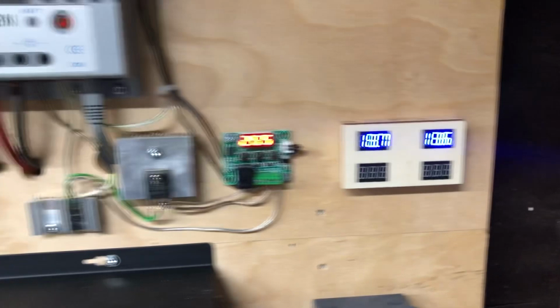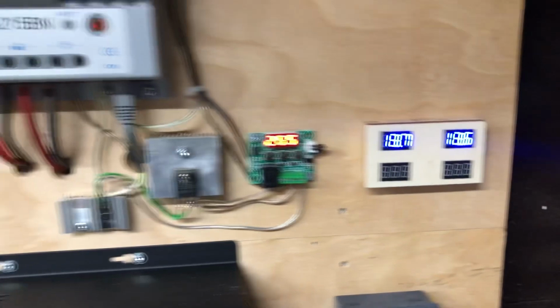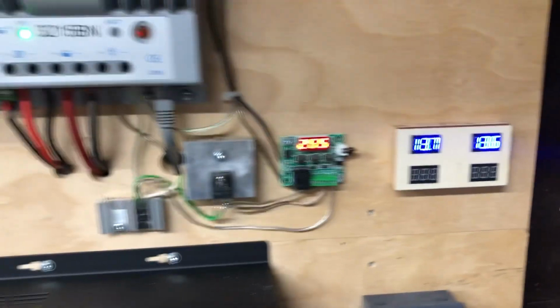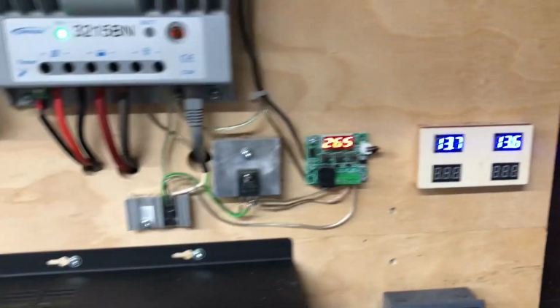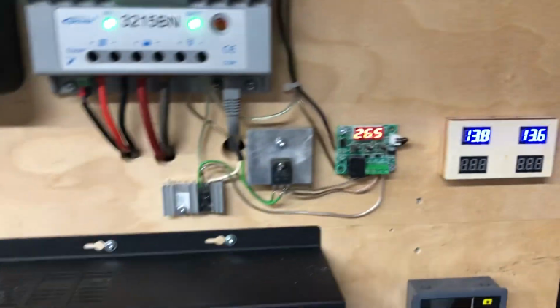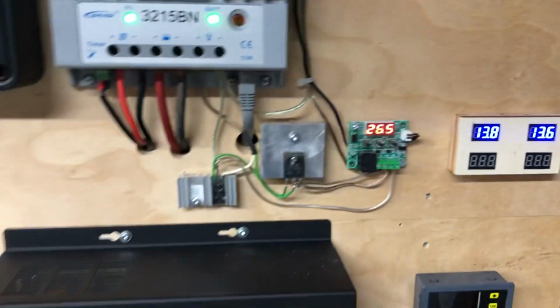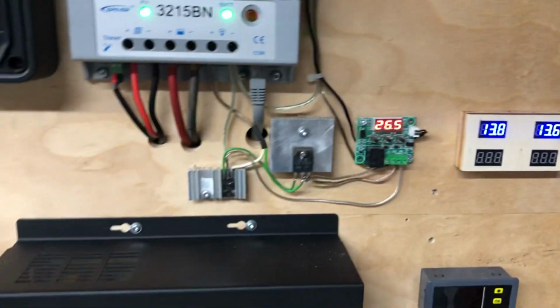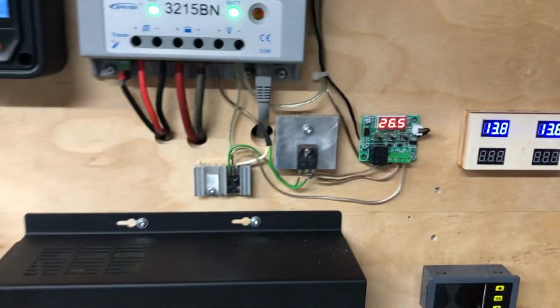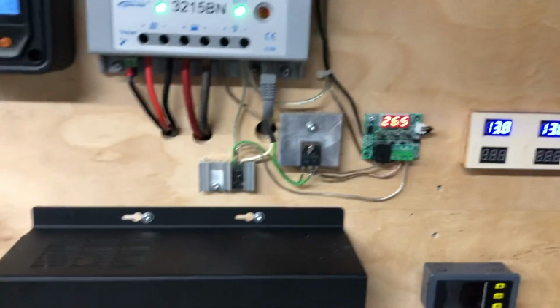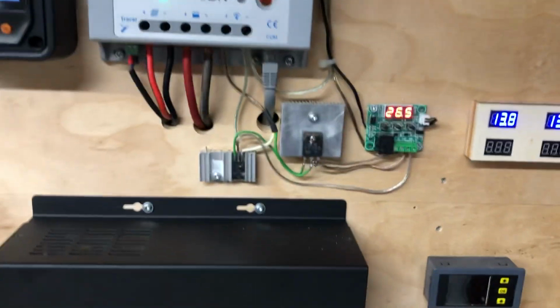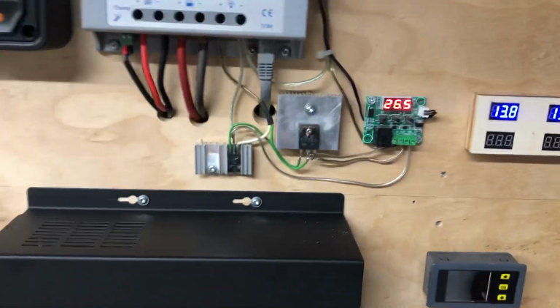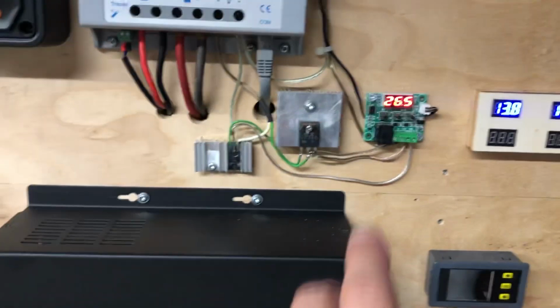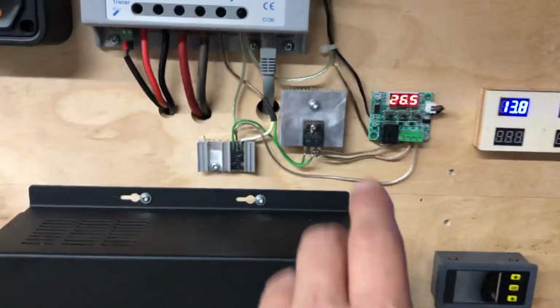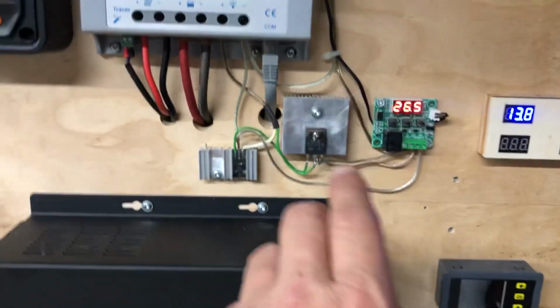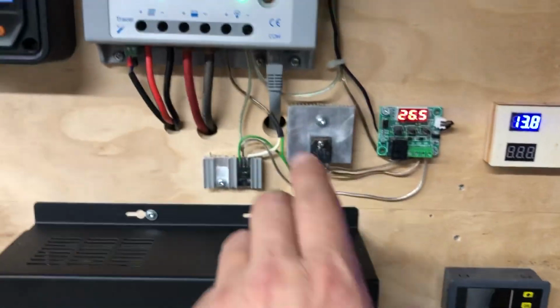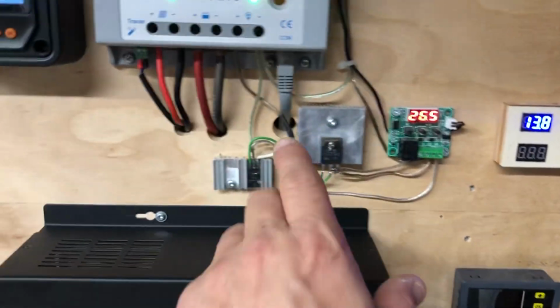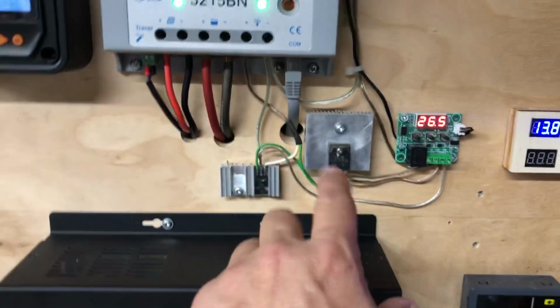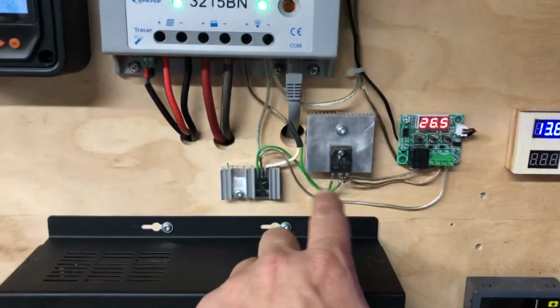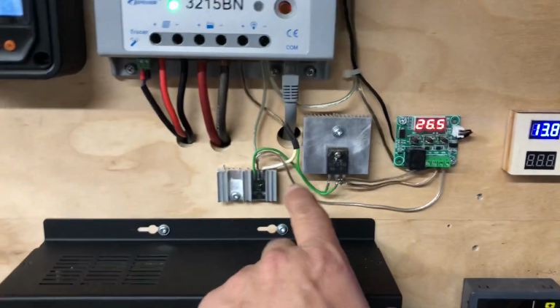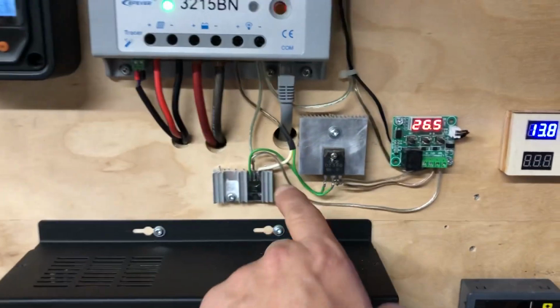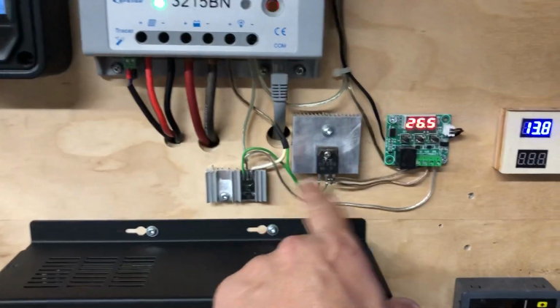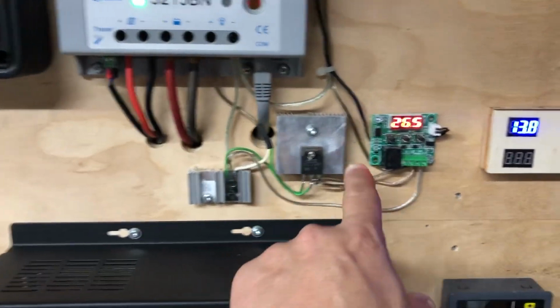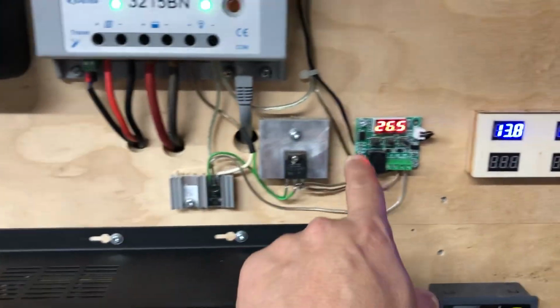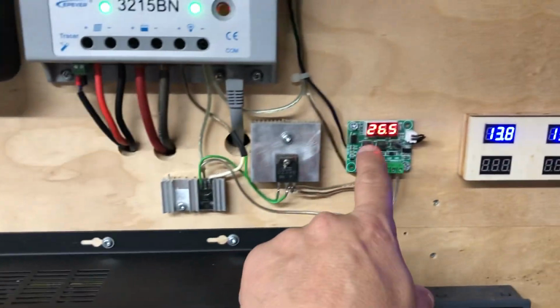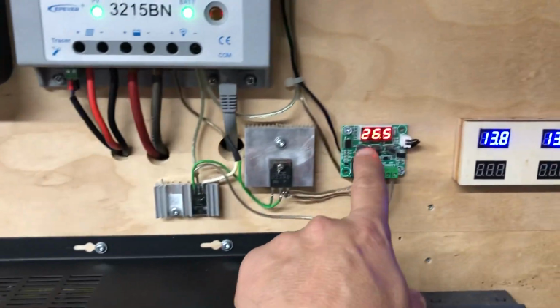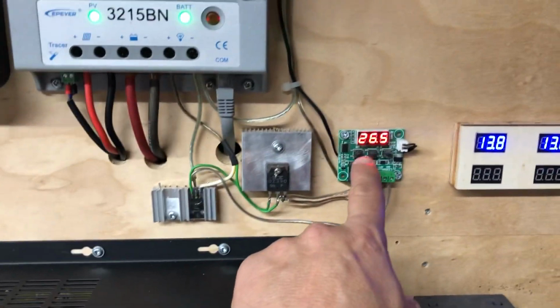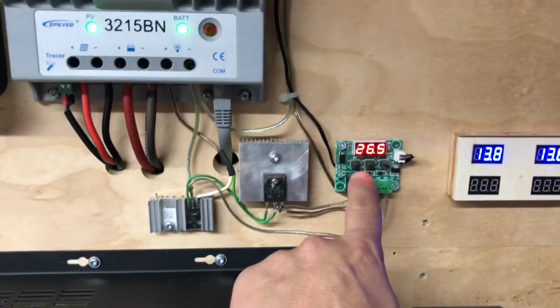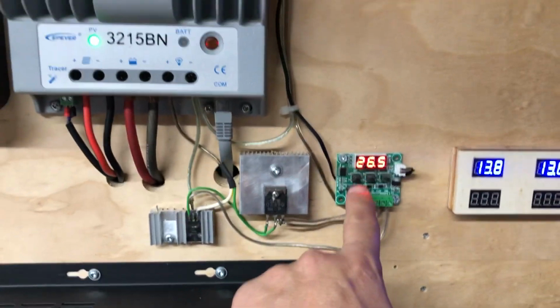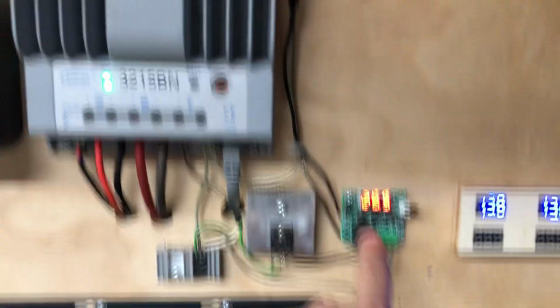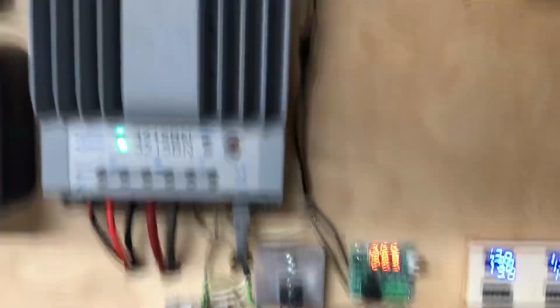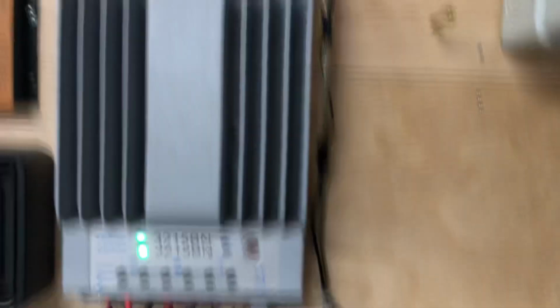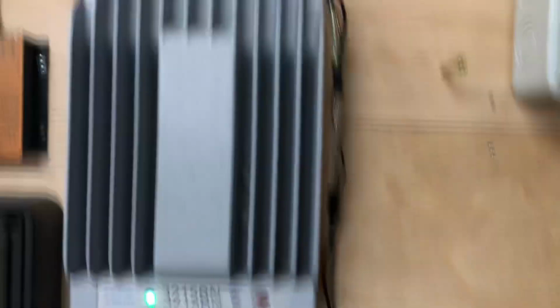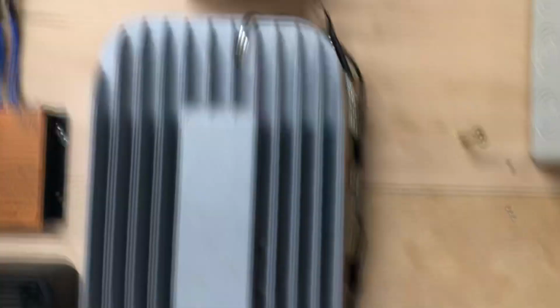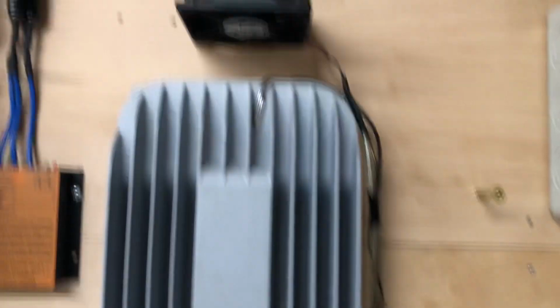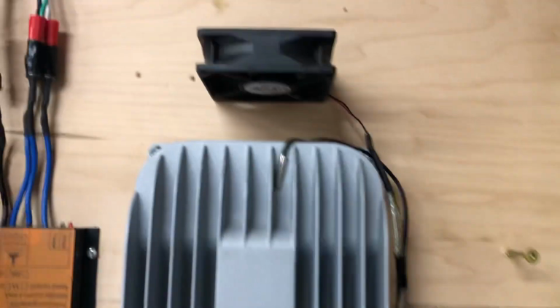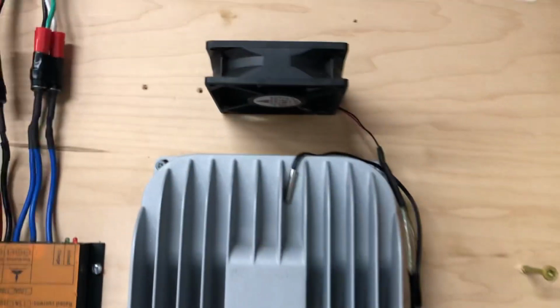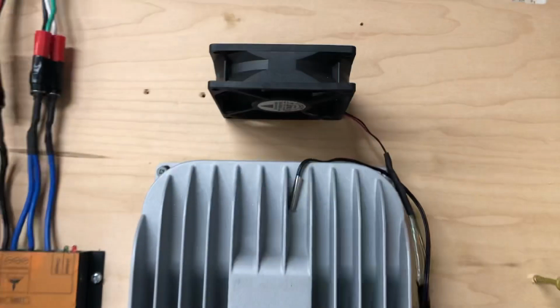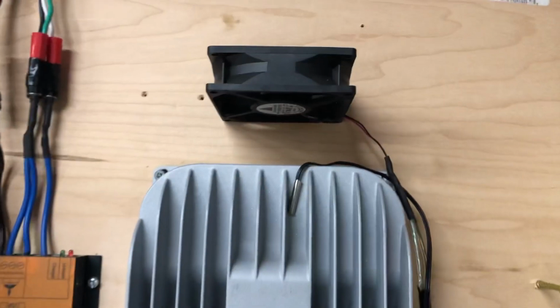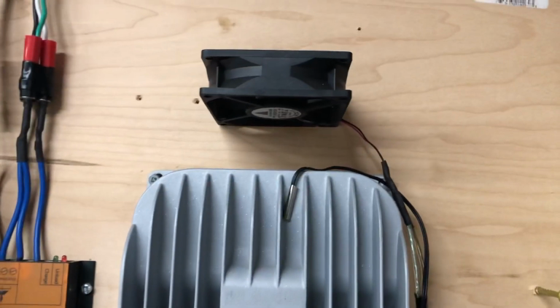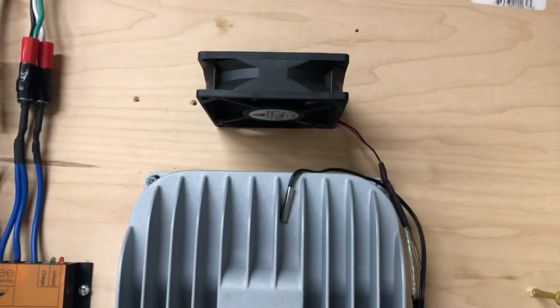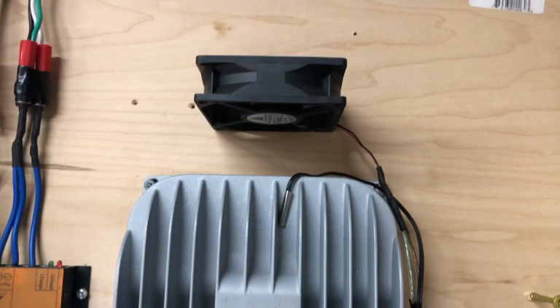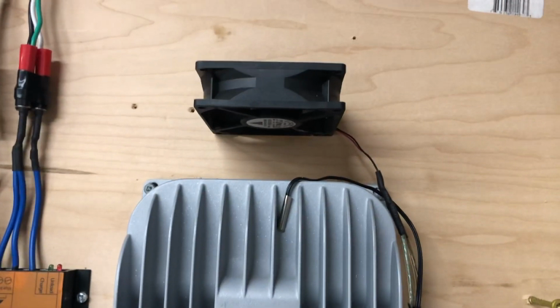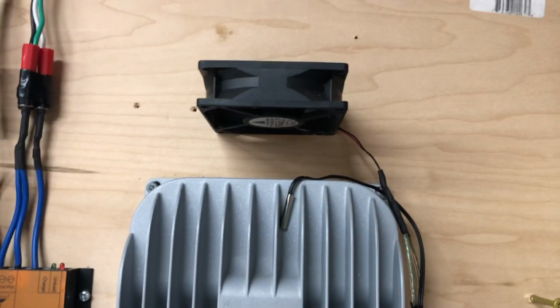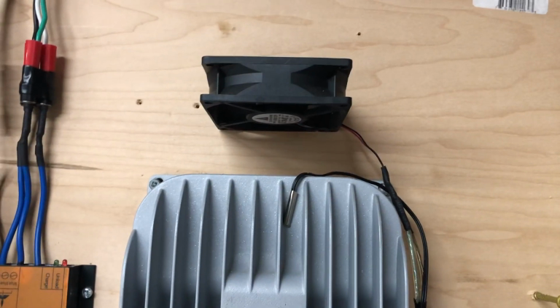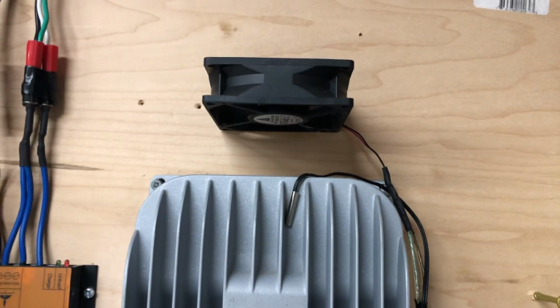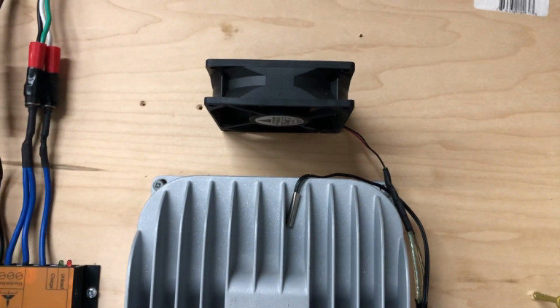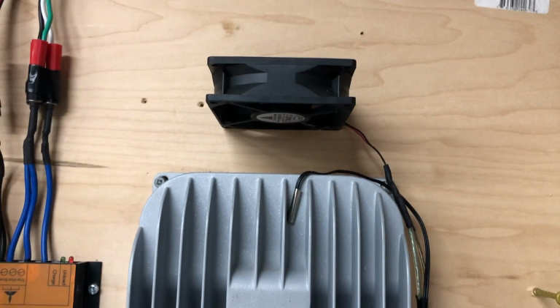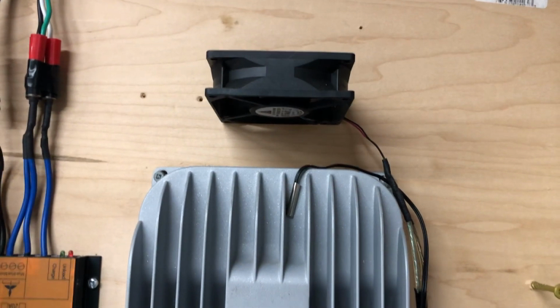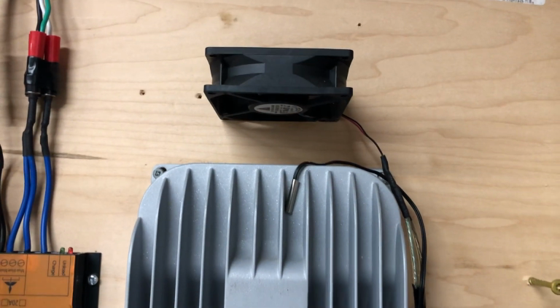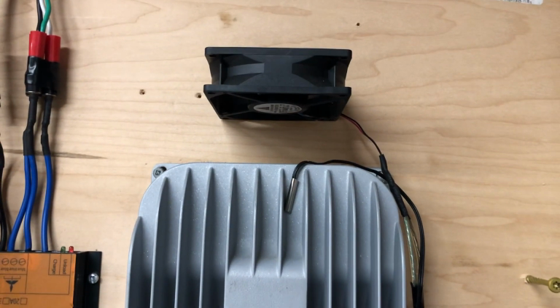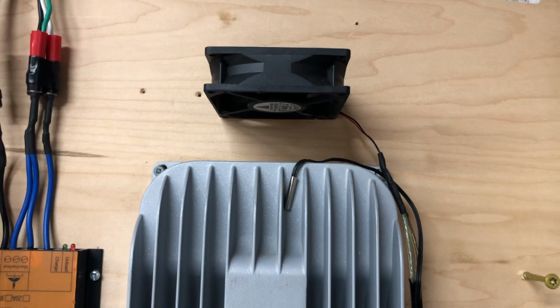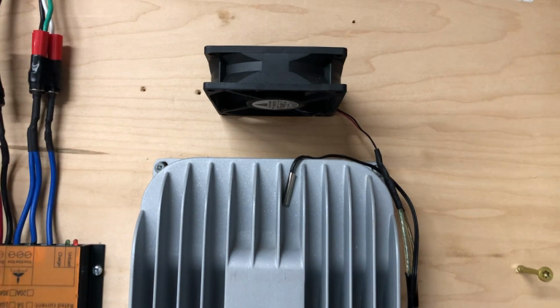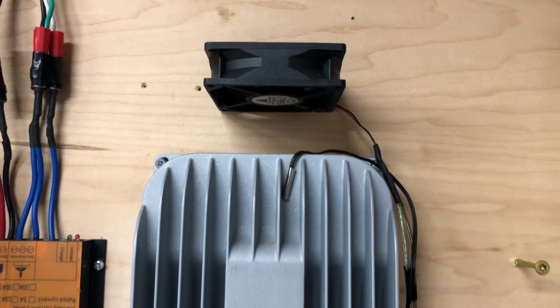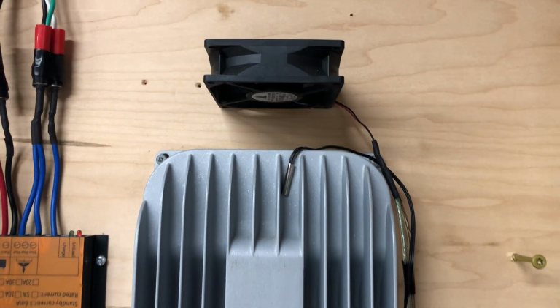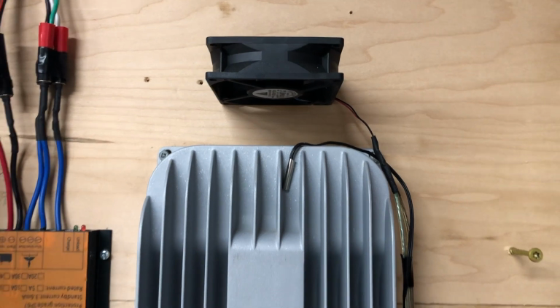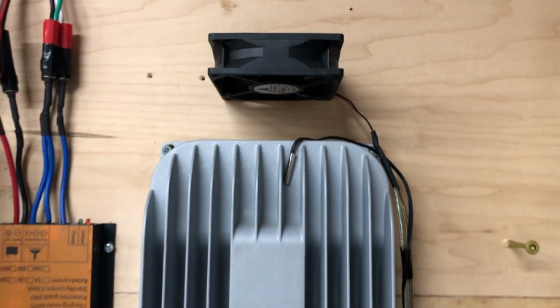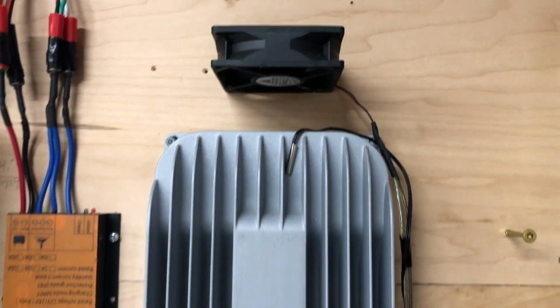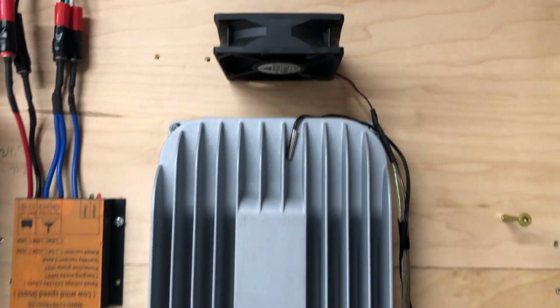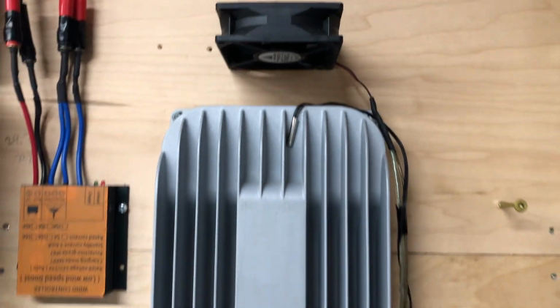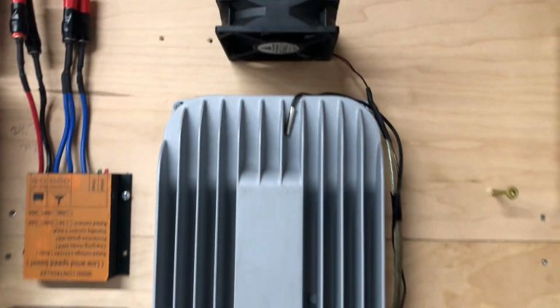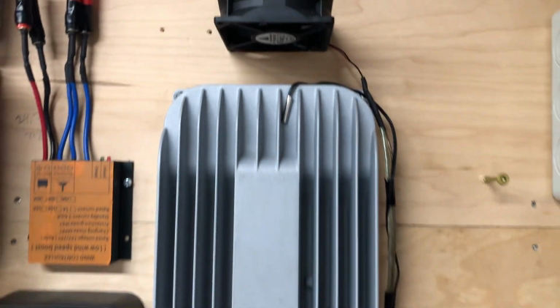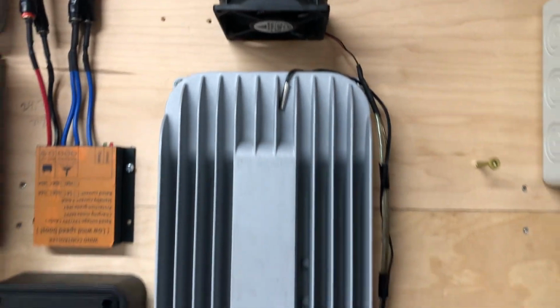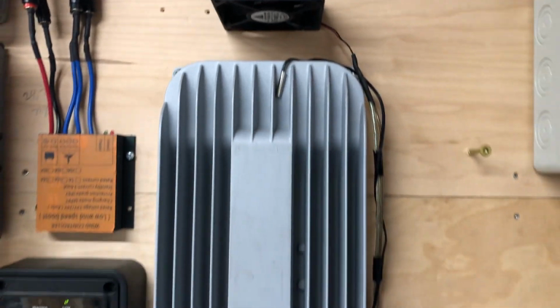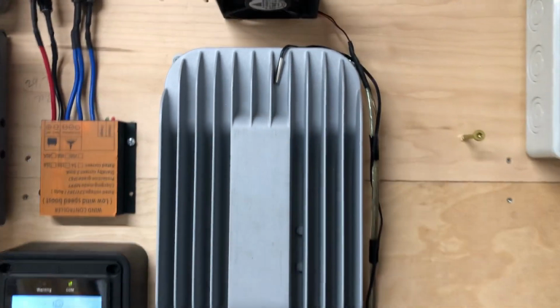And of course I've got my little circuit I made here for my cooling fan for my charge controller, for when it gets hot.